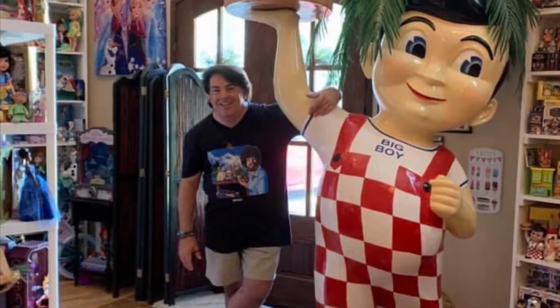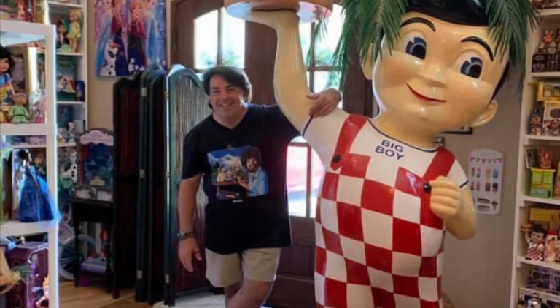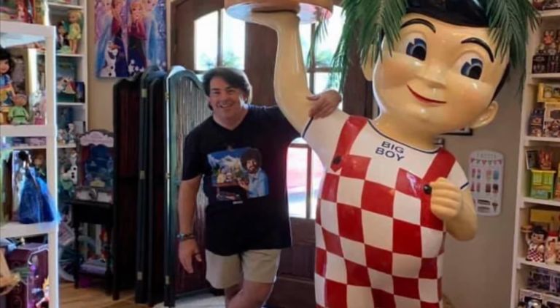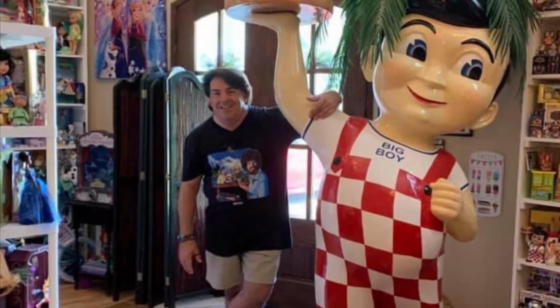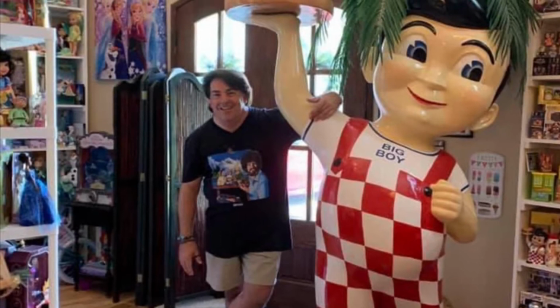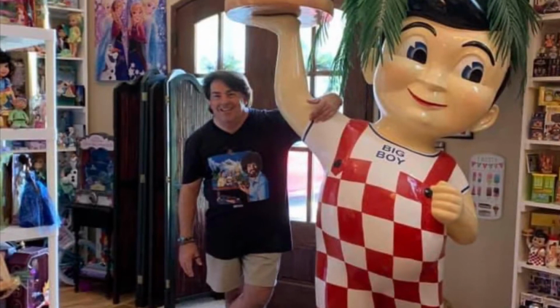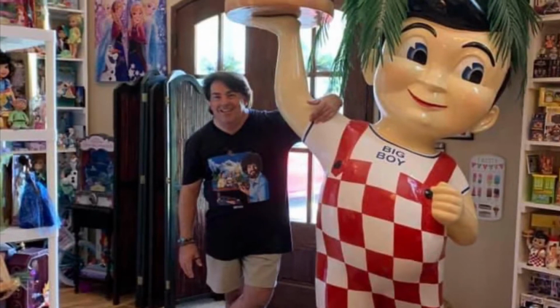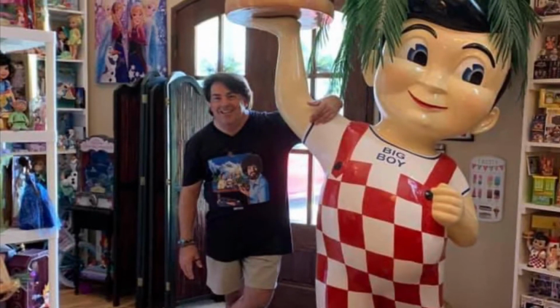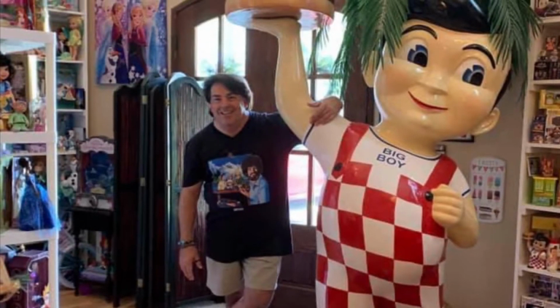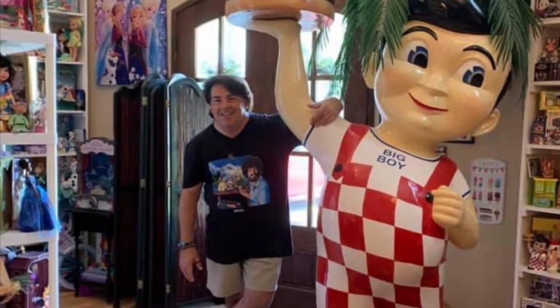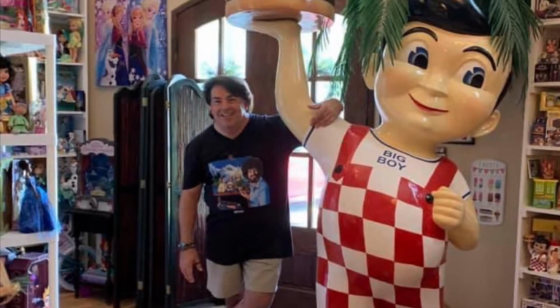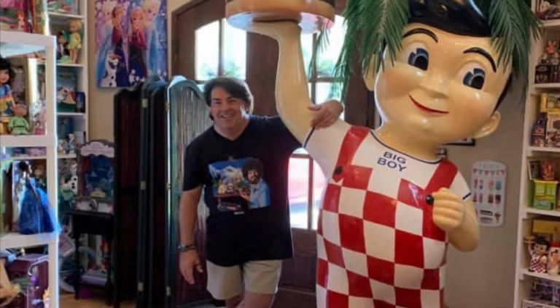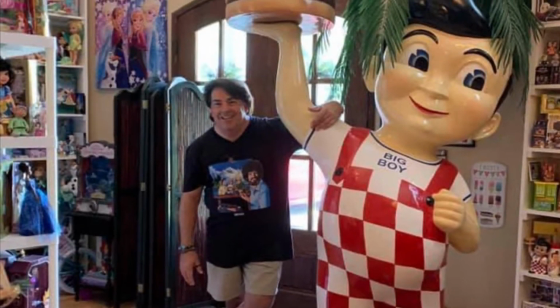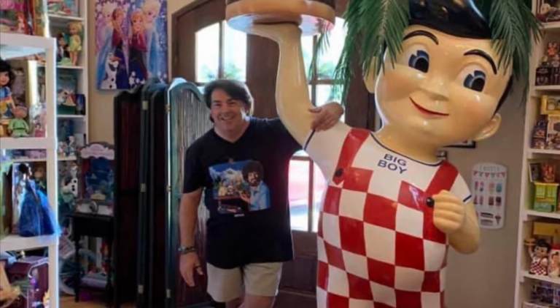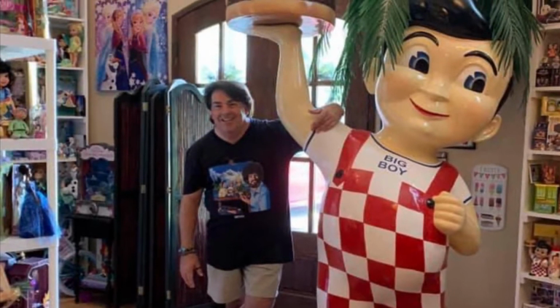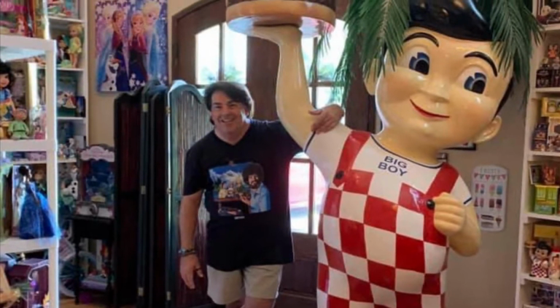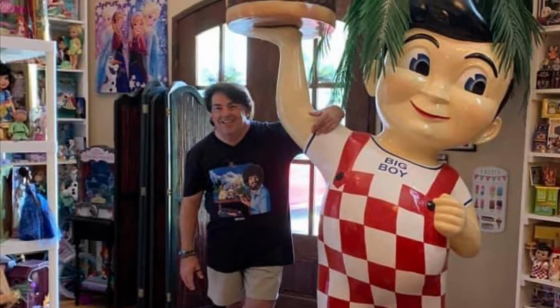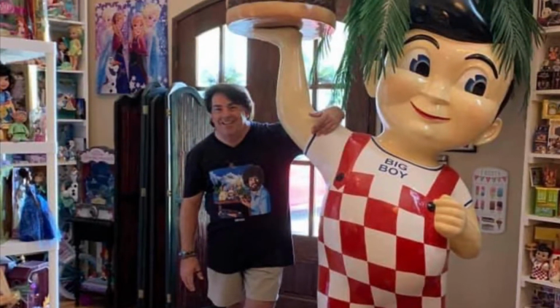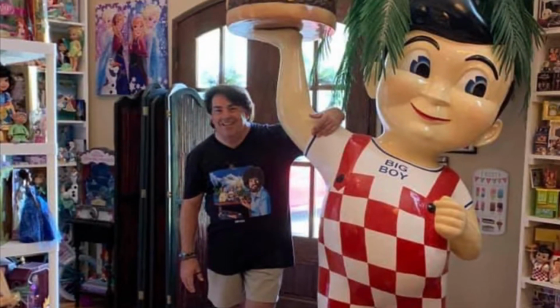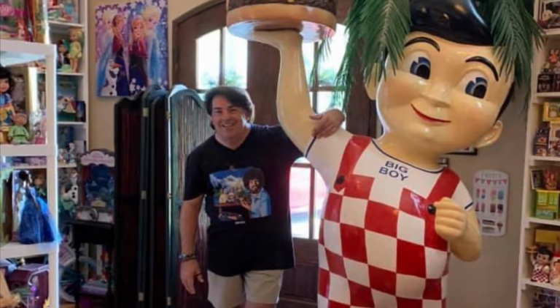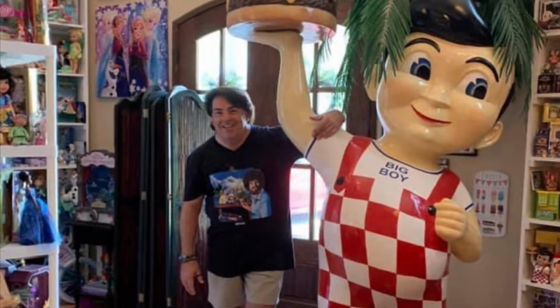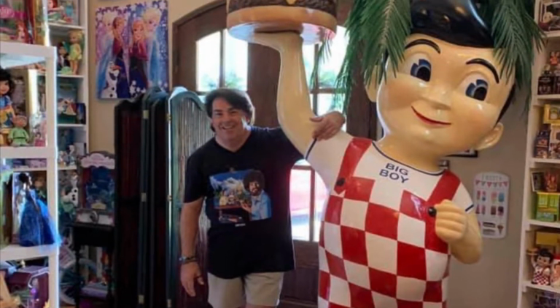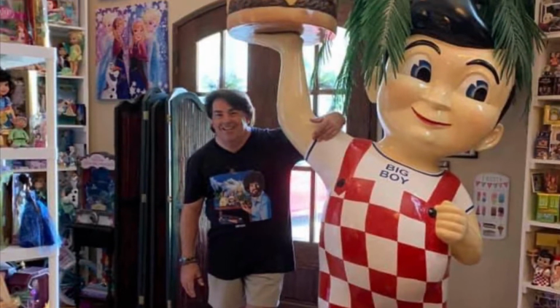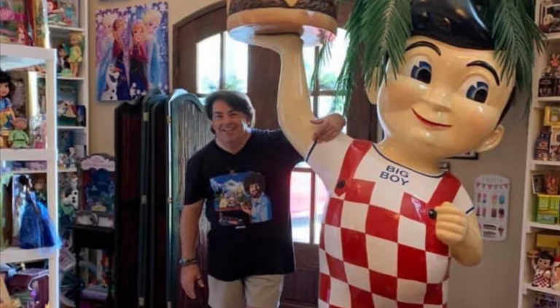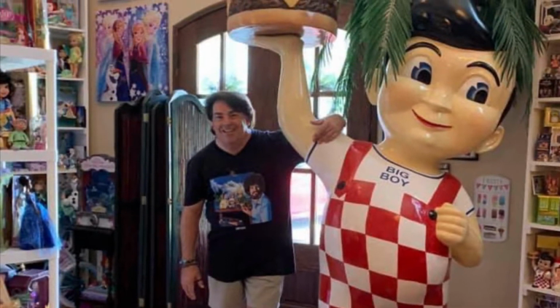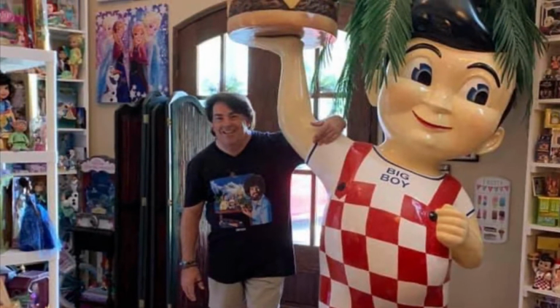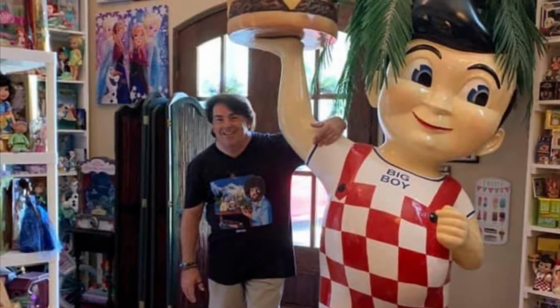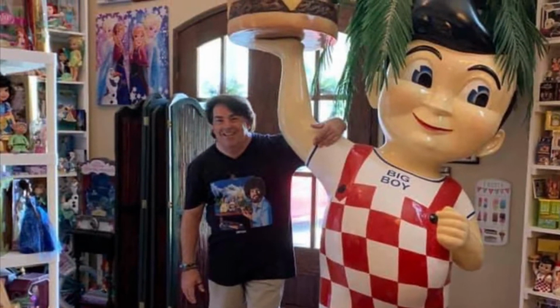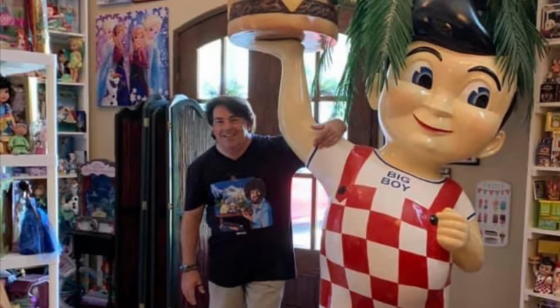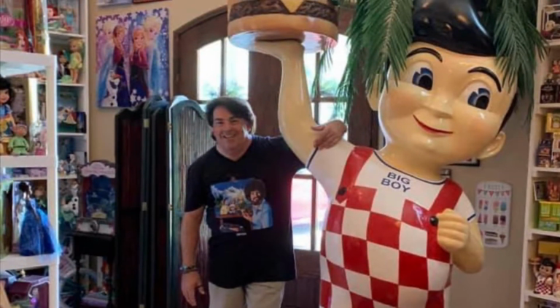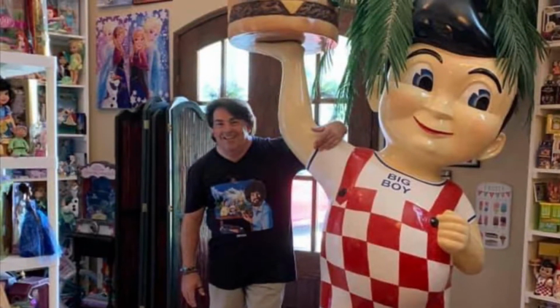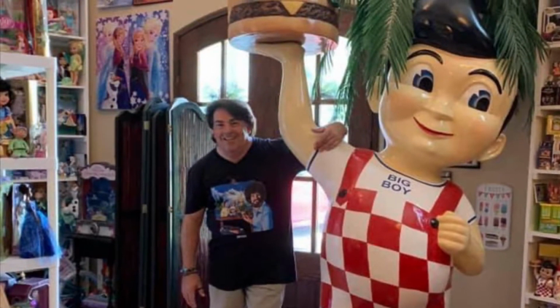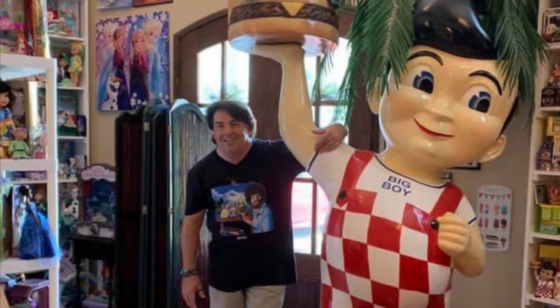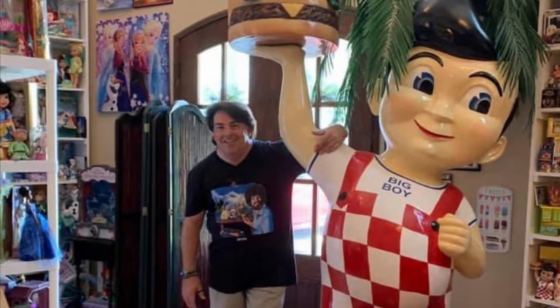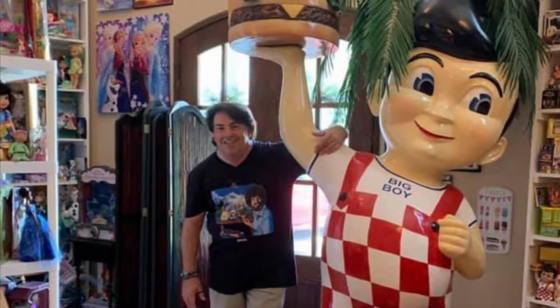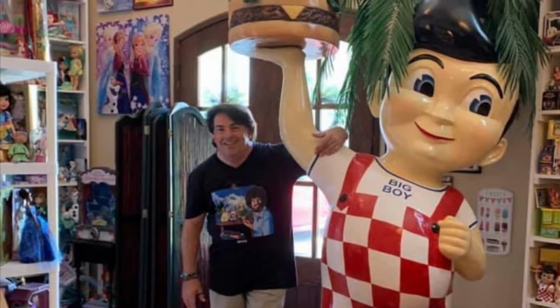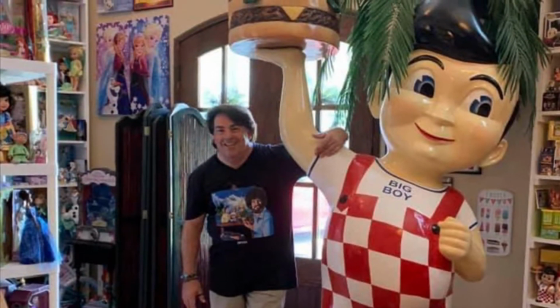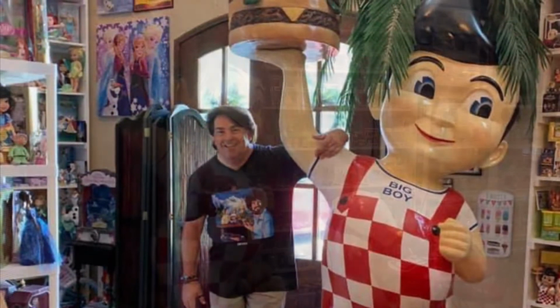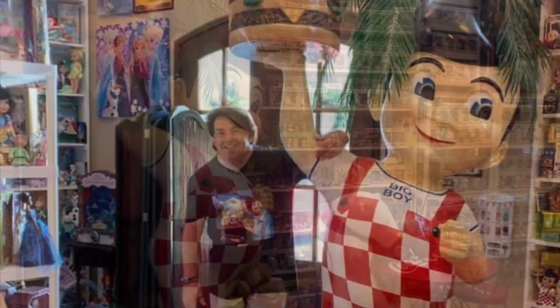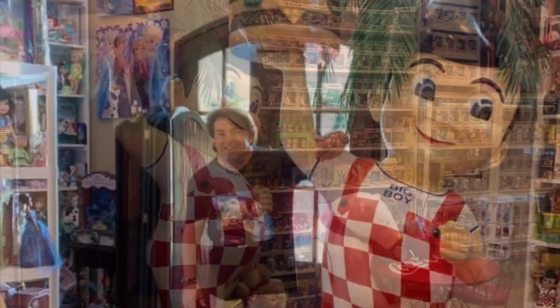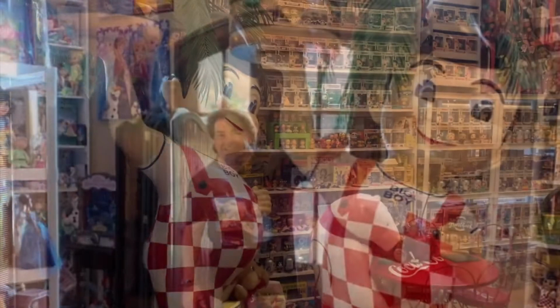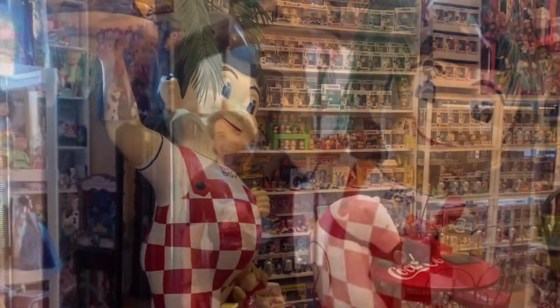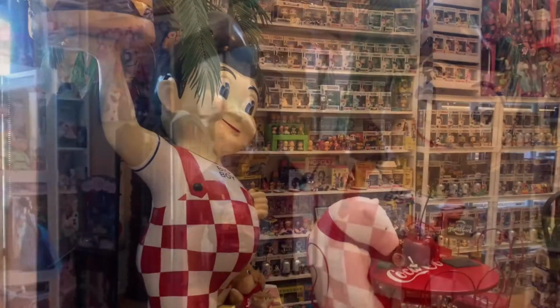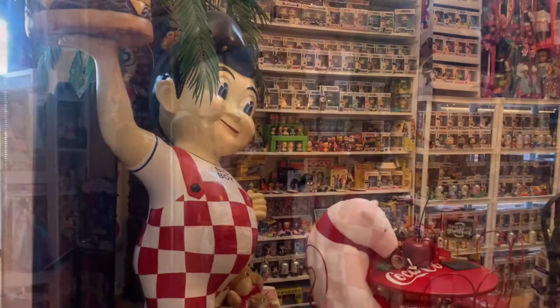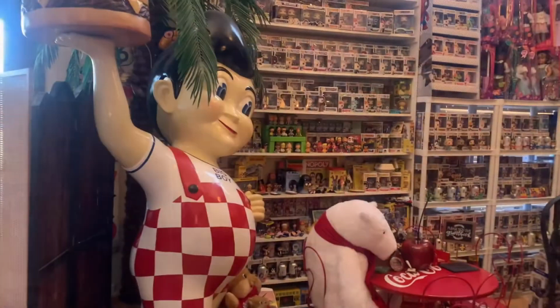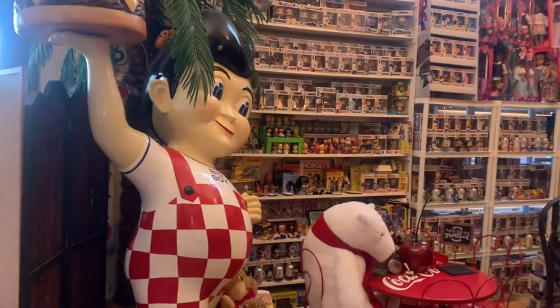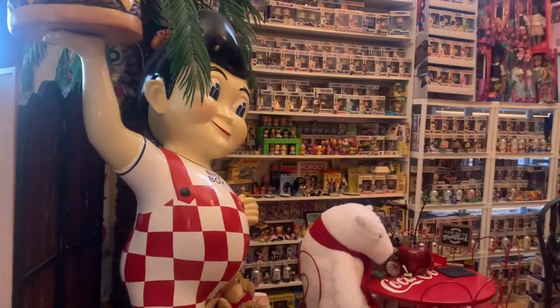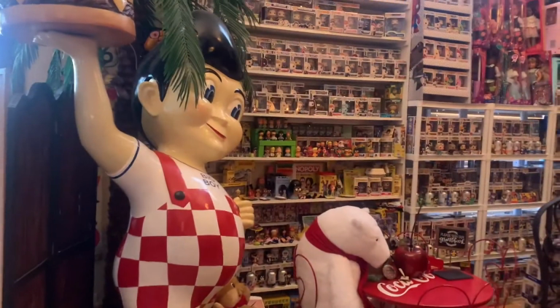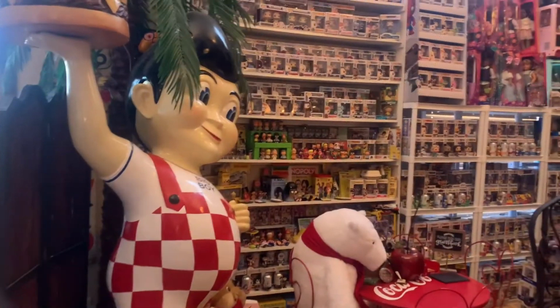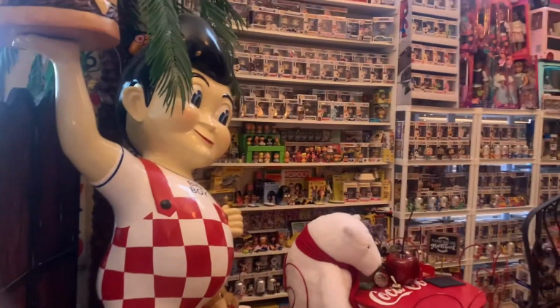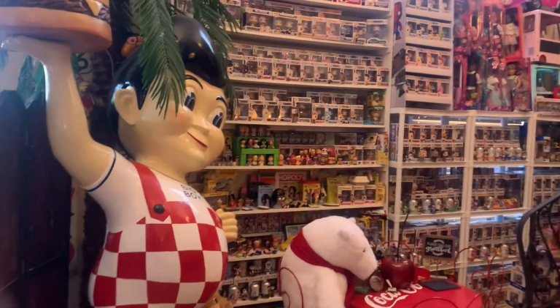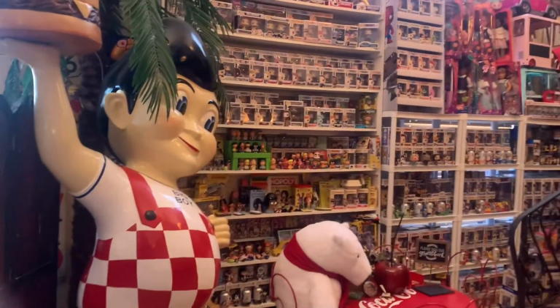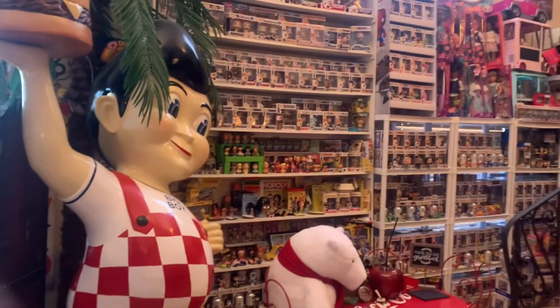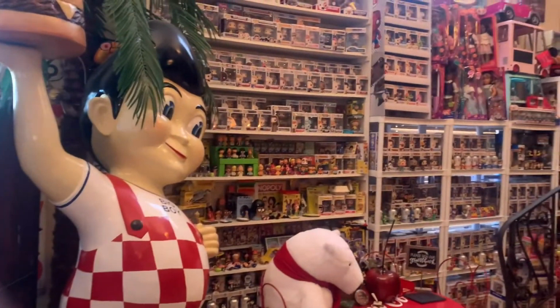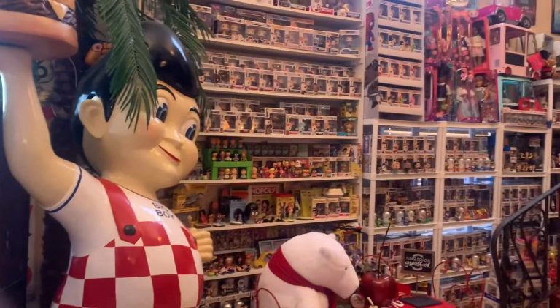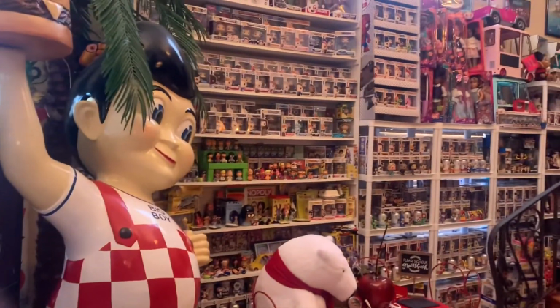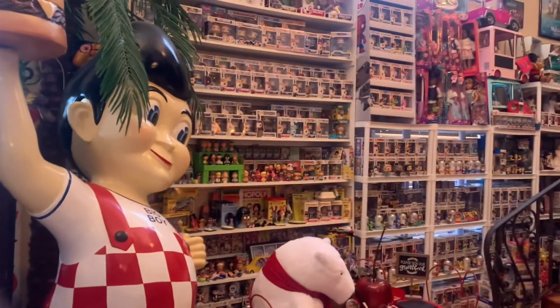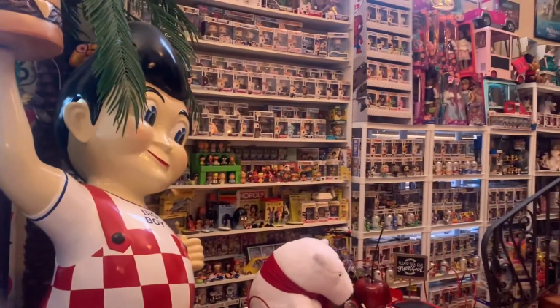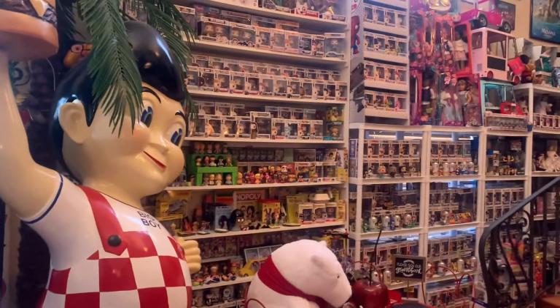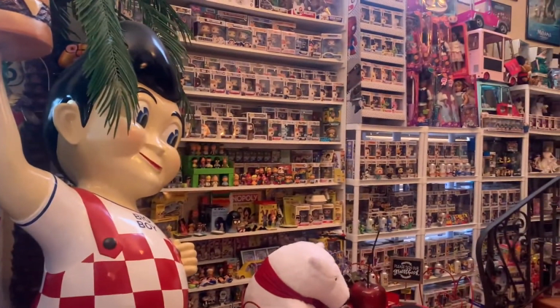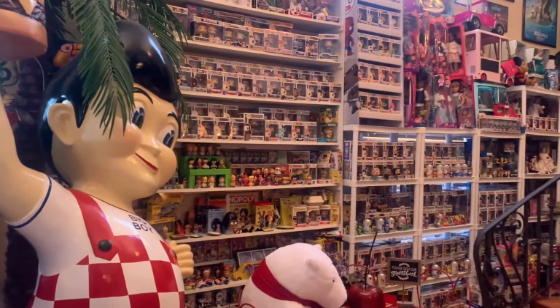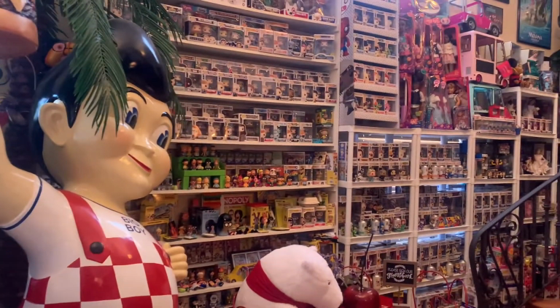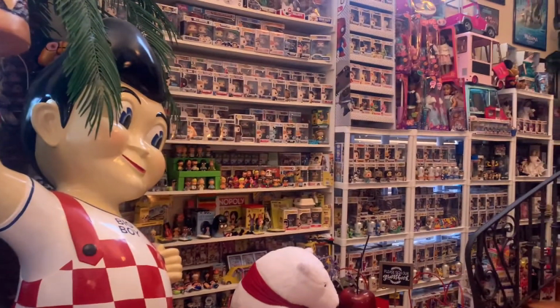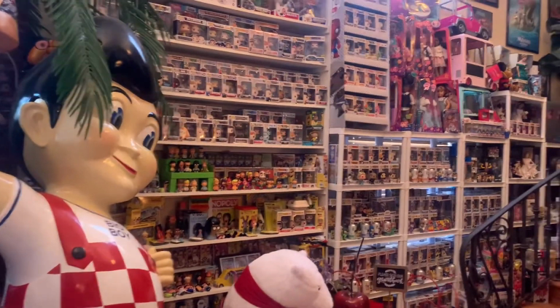Hey everyone, my name is Chris. I've been collecting toys for over 20 years now. You can officially call me a Toyaholic.